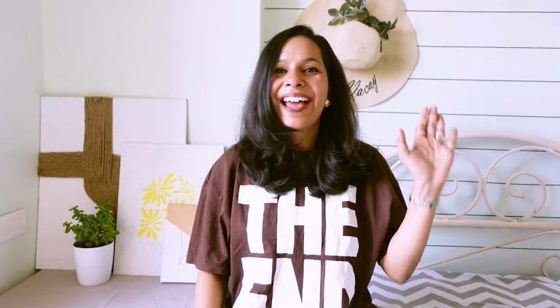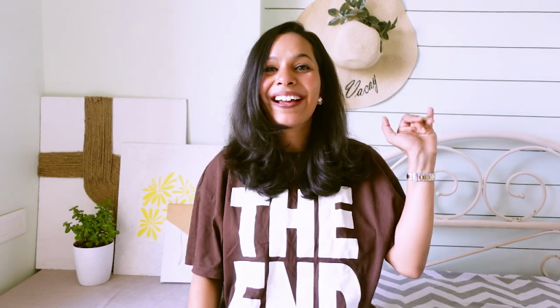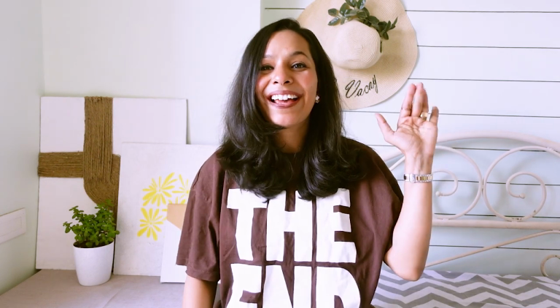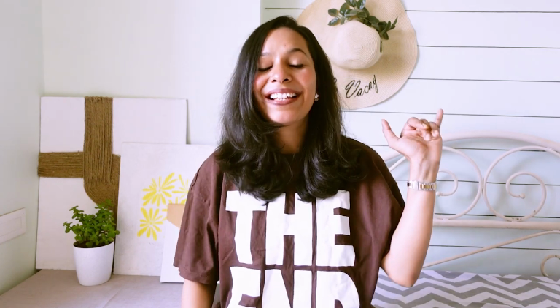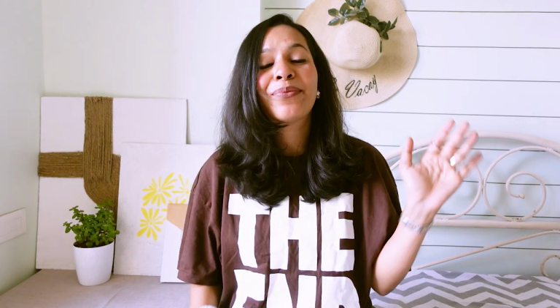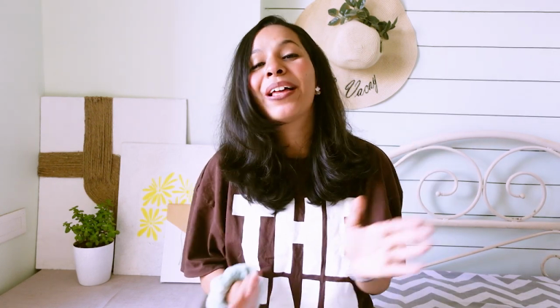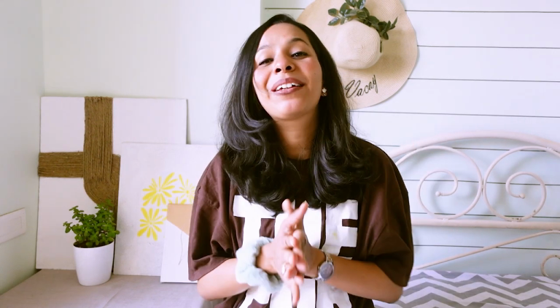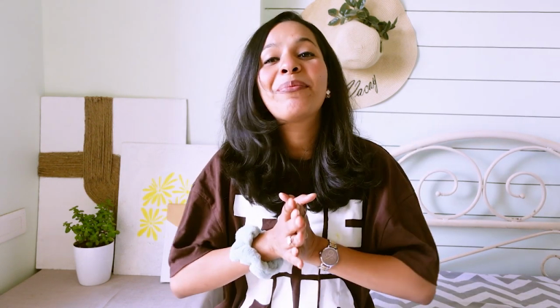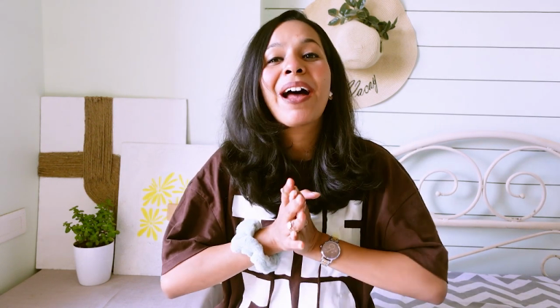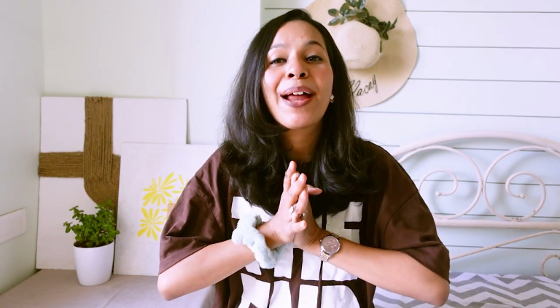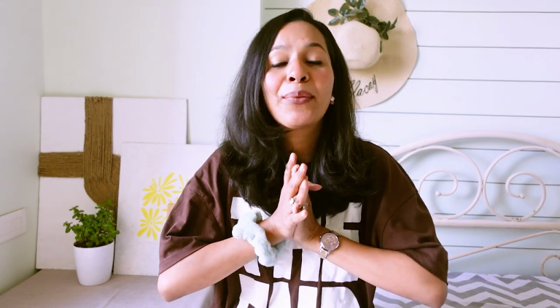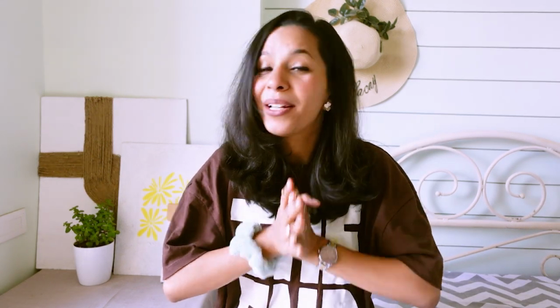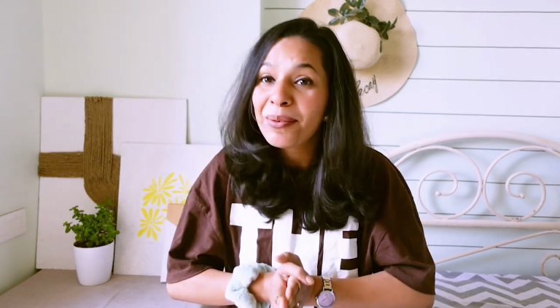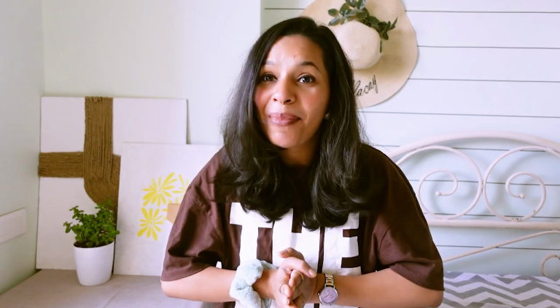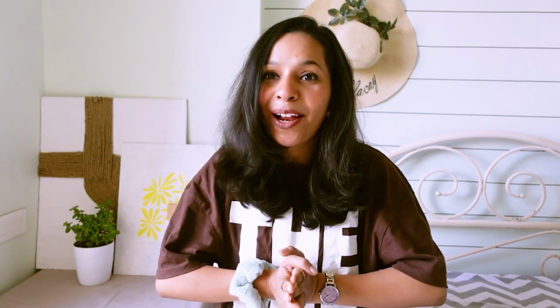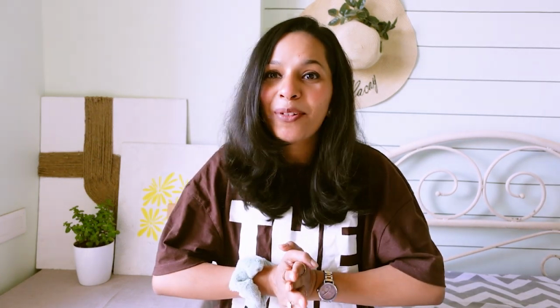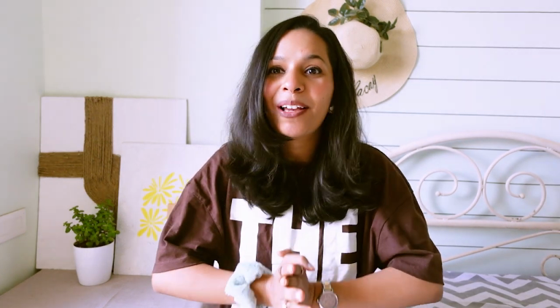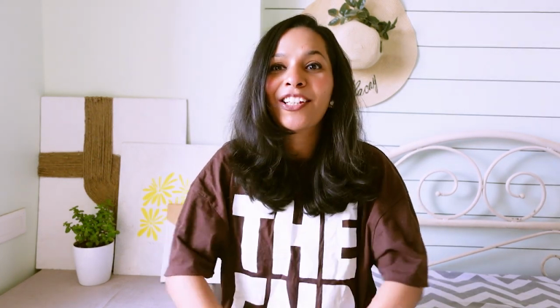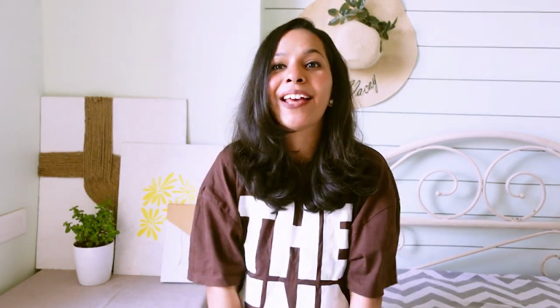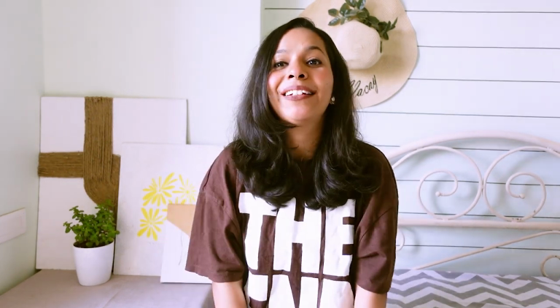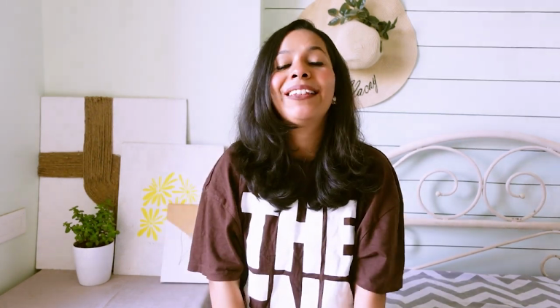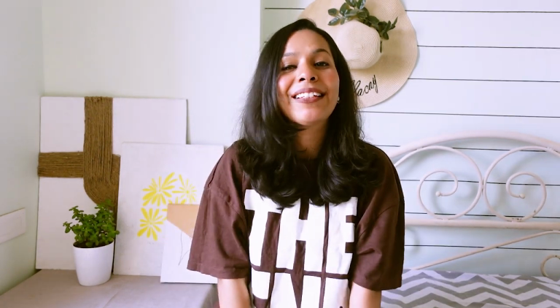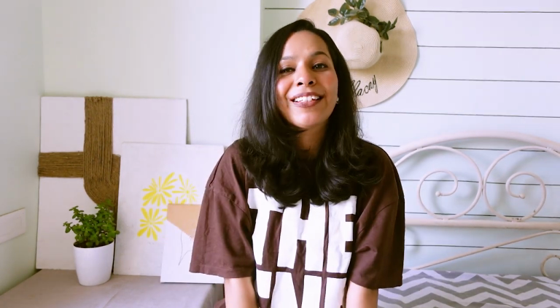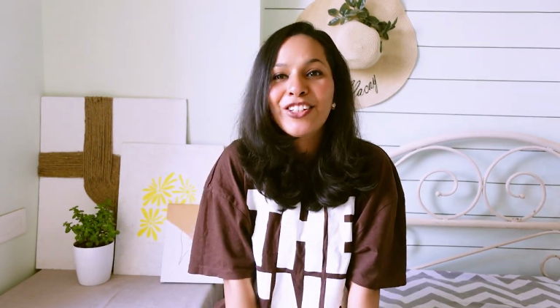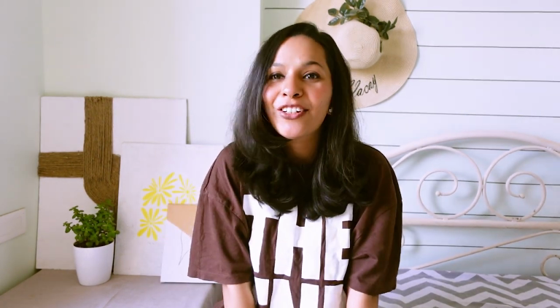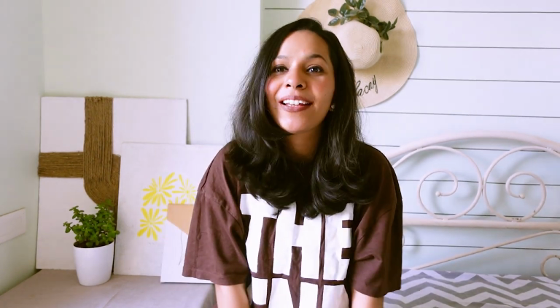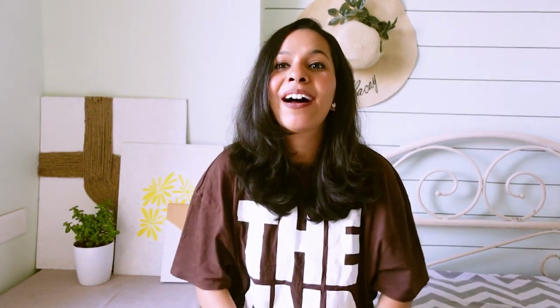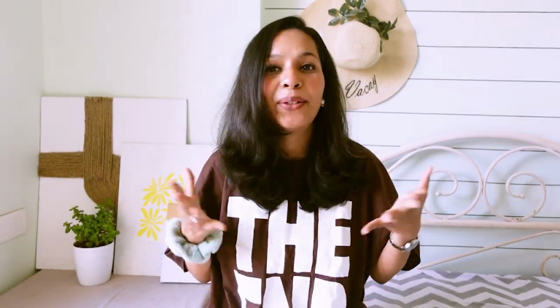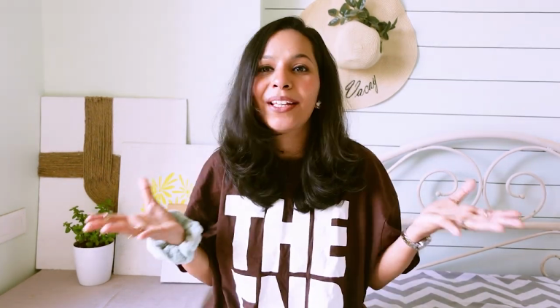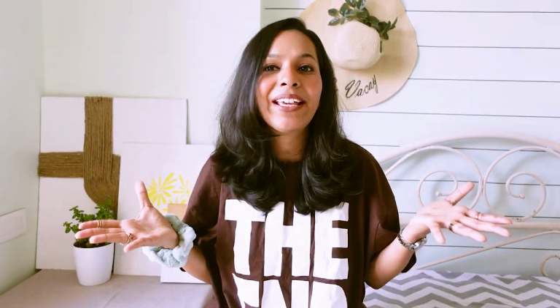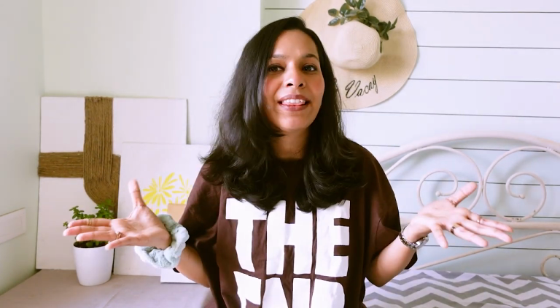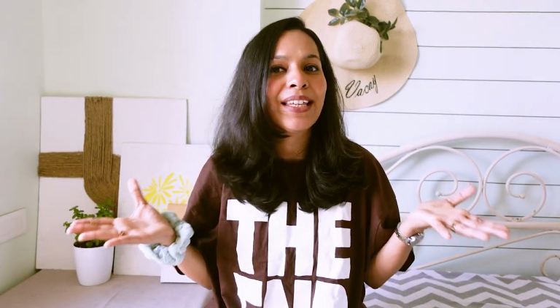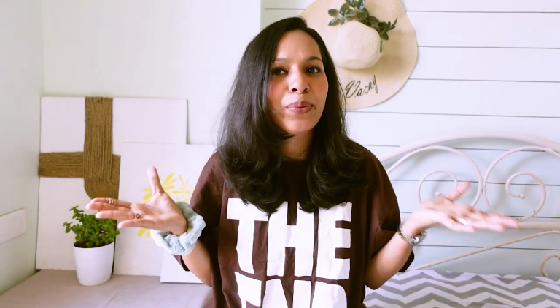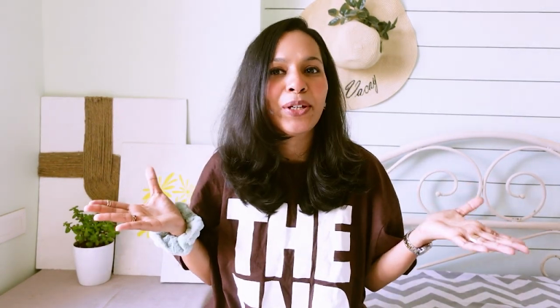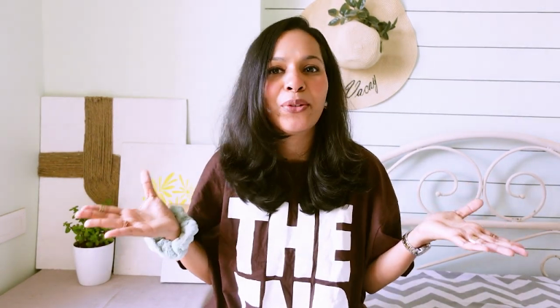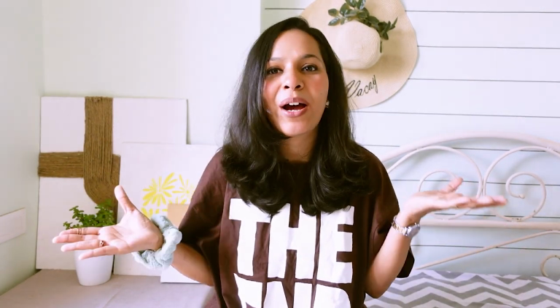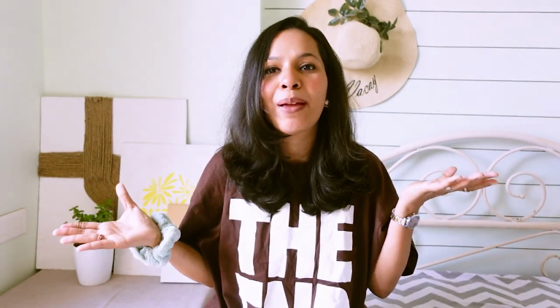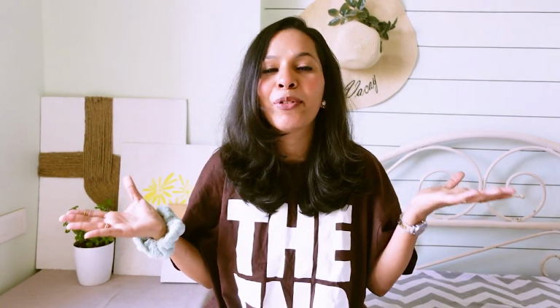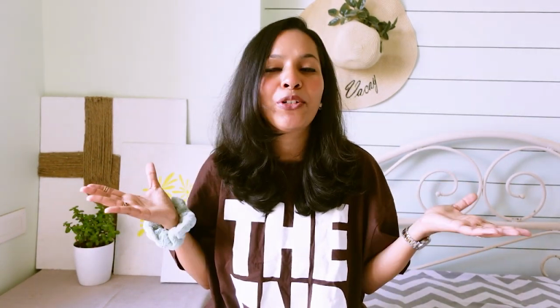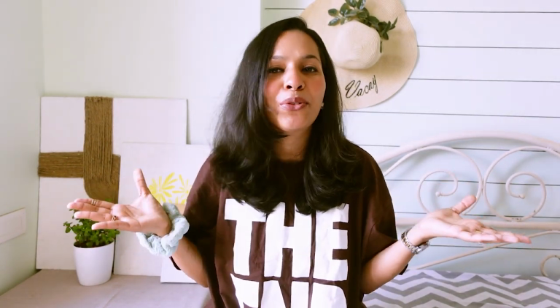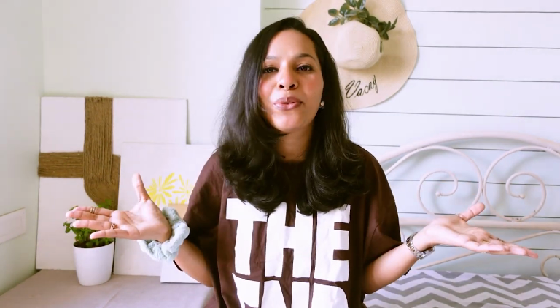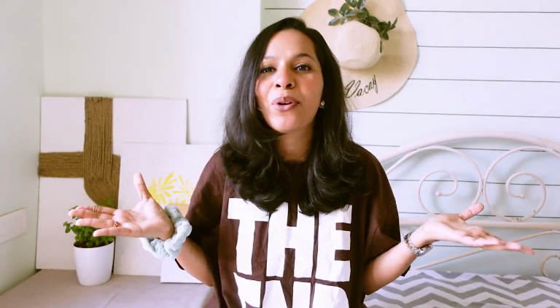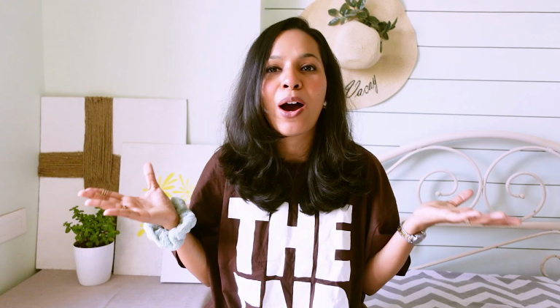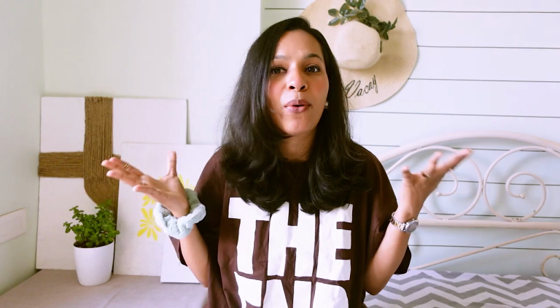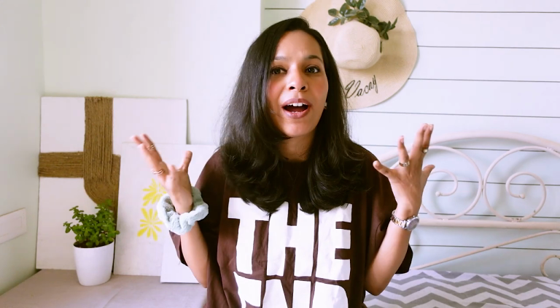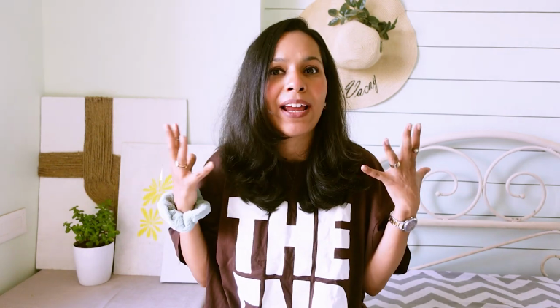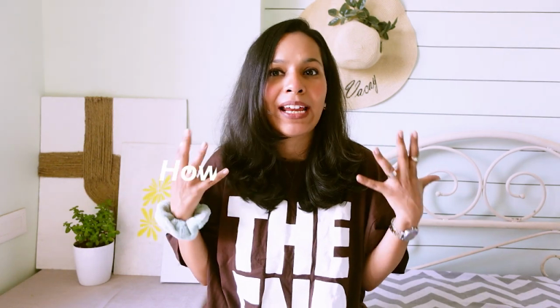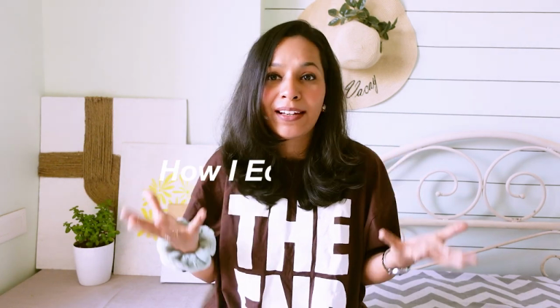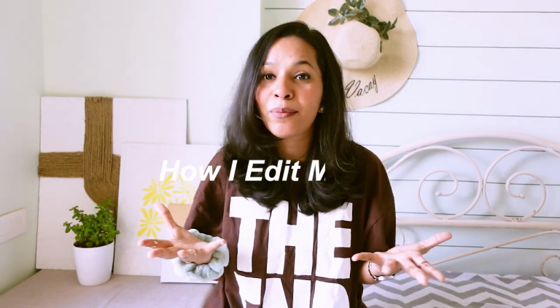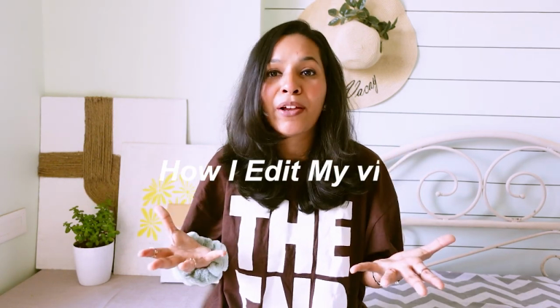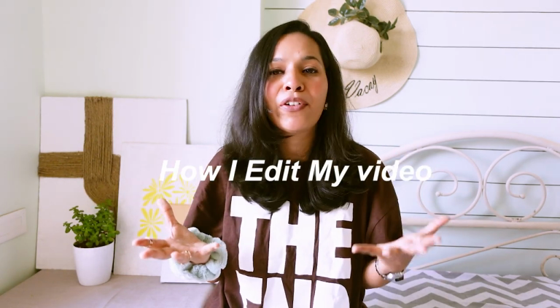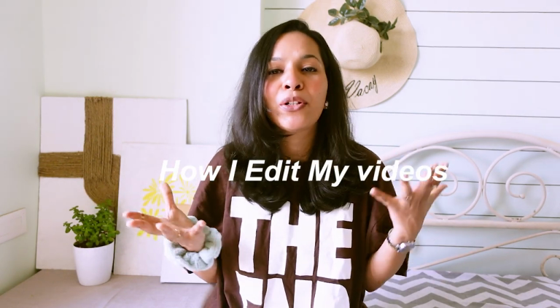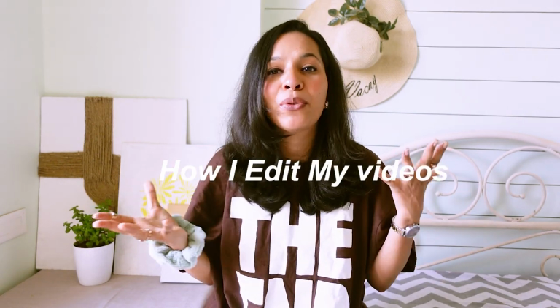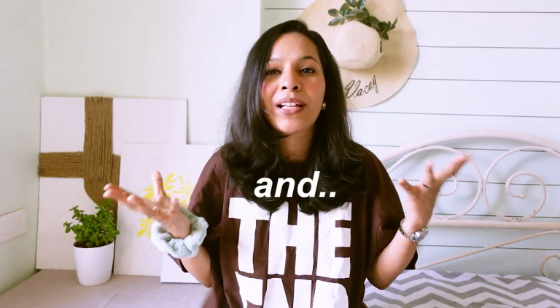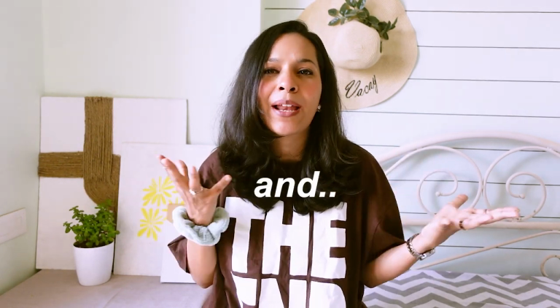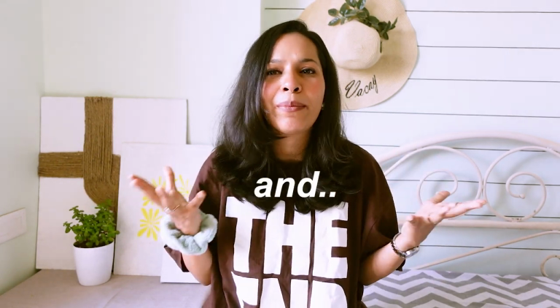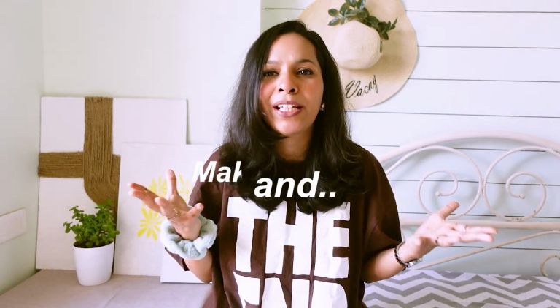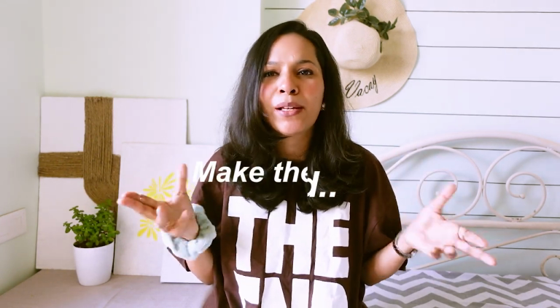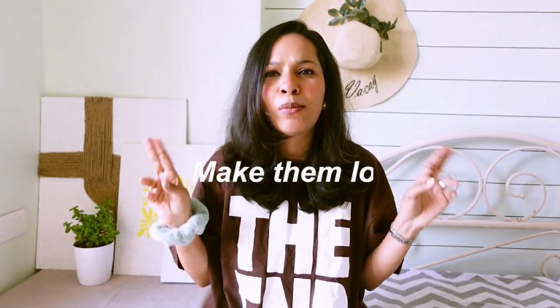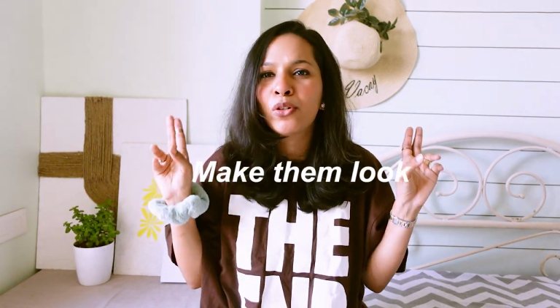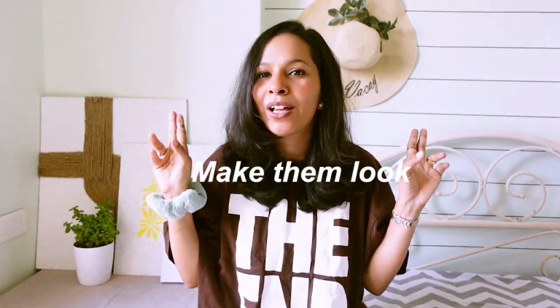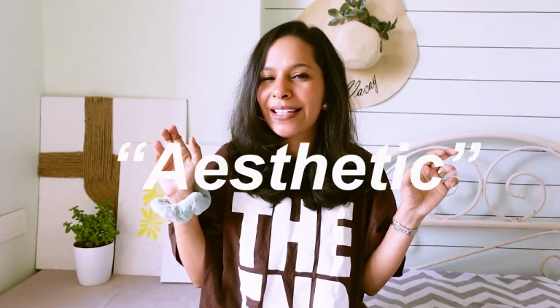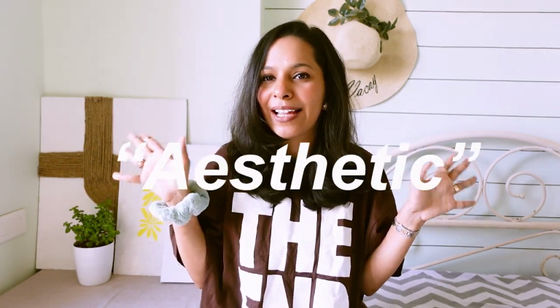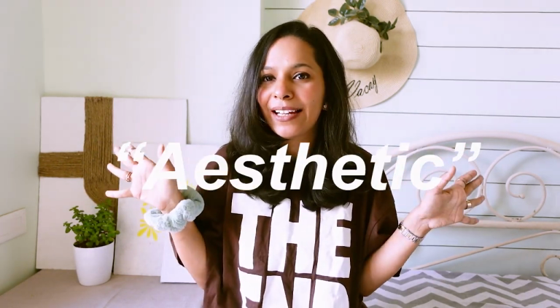Hi guys! Welcome and welcome back to my channel. This is Shreya. Today in this video, I am going to show you how I edit my videos and make them look aesthetic.